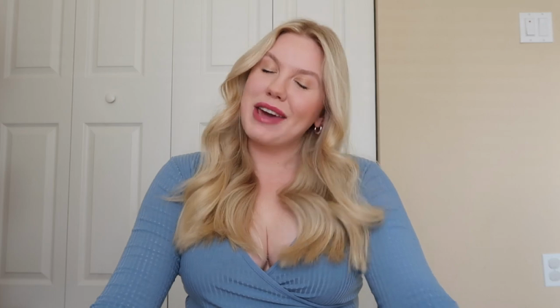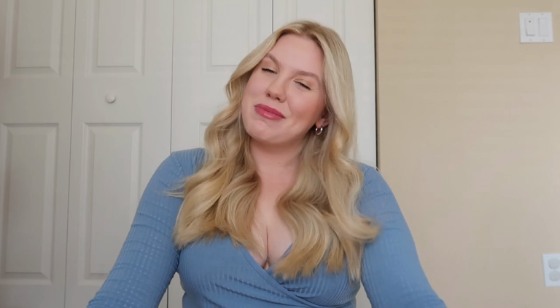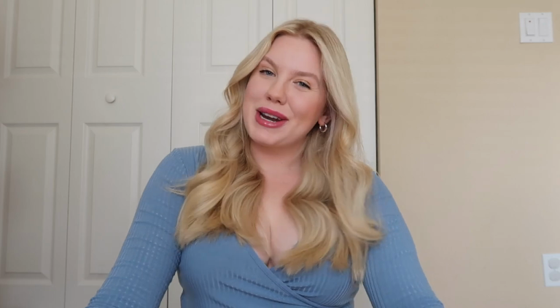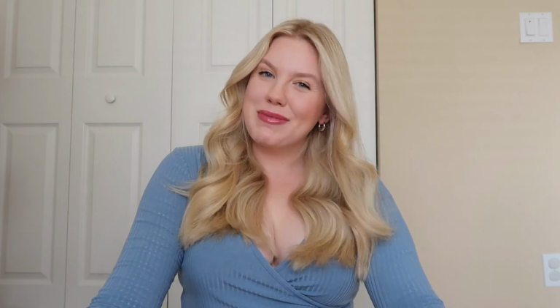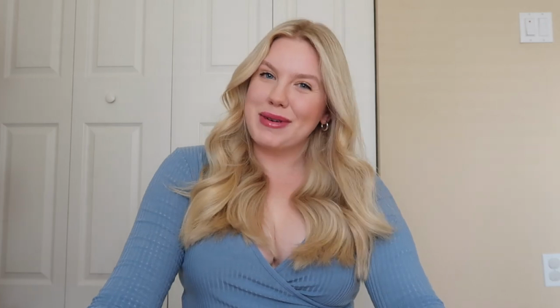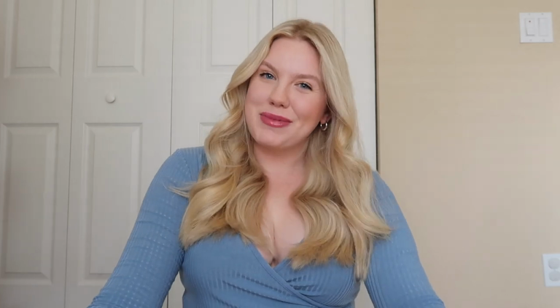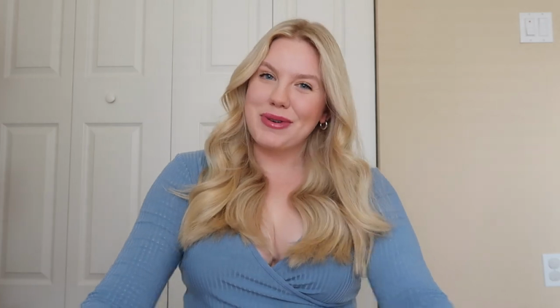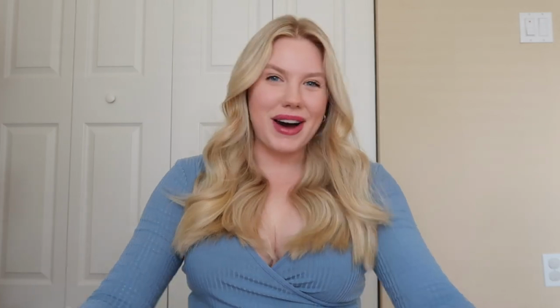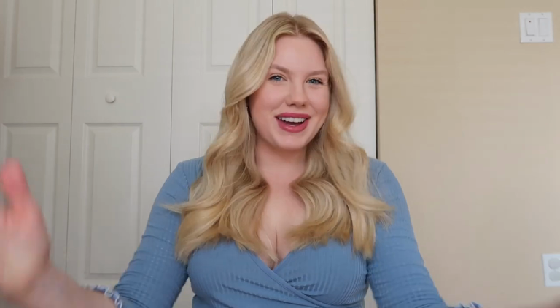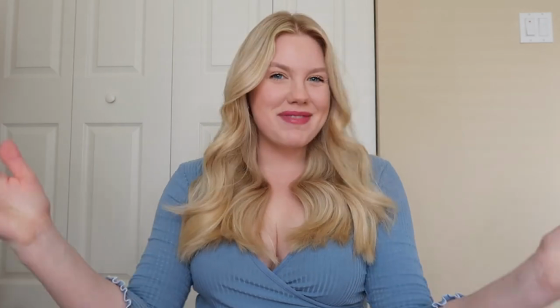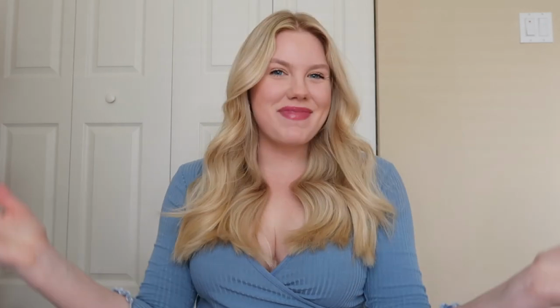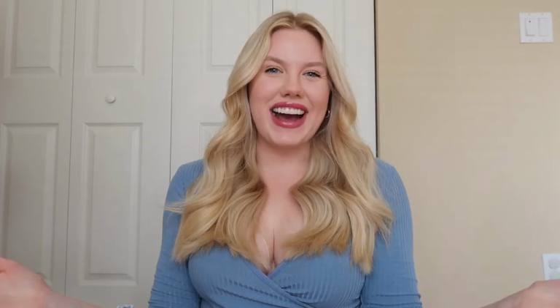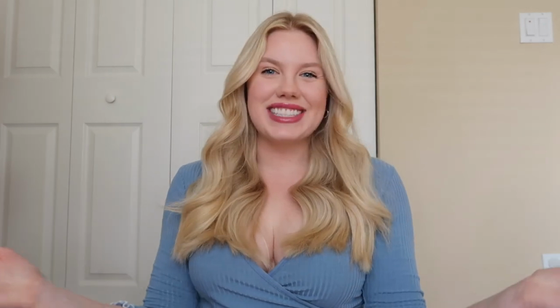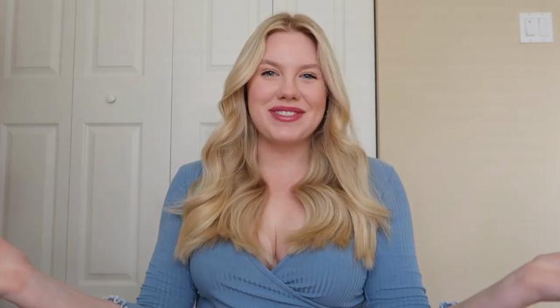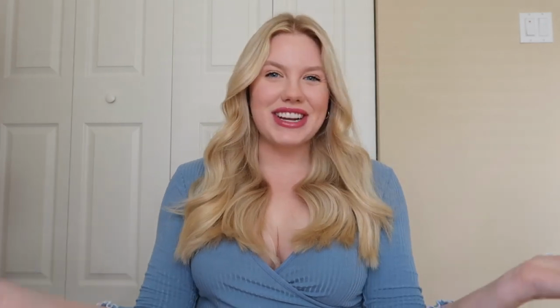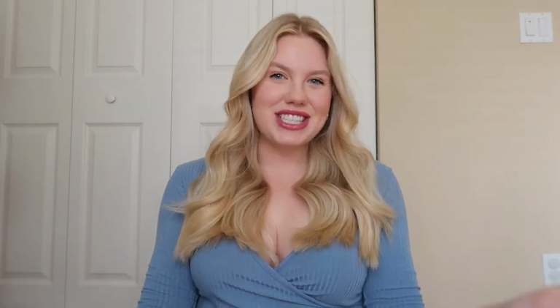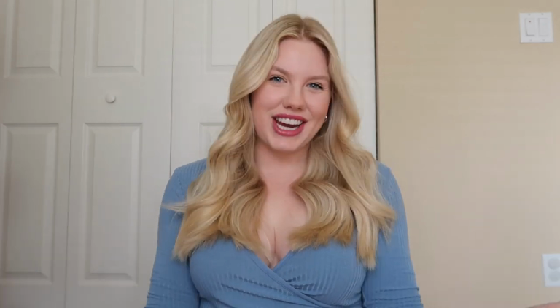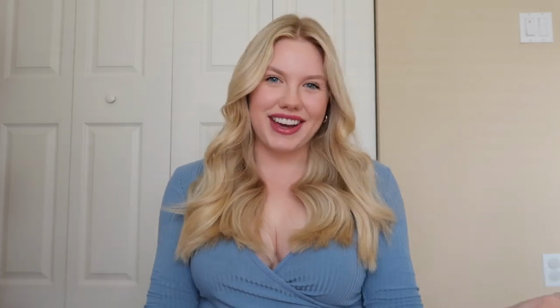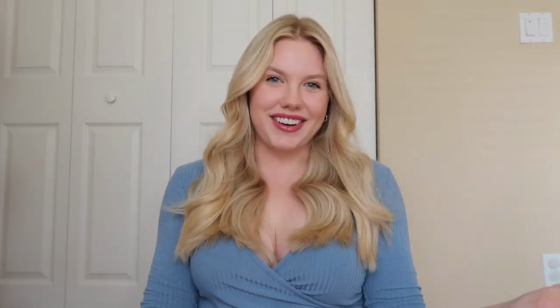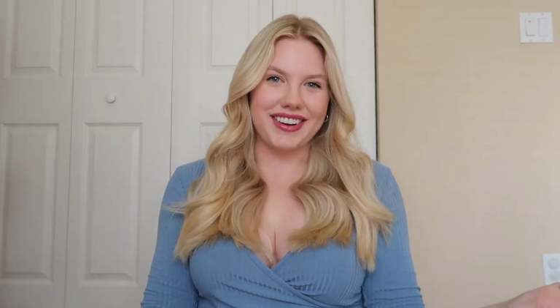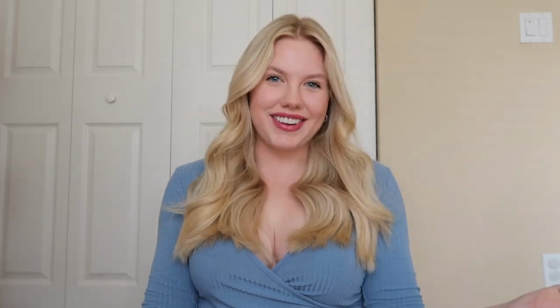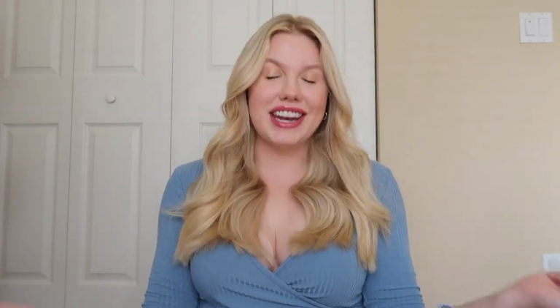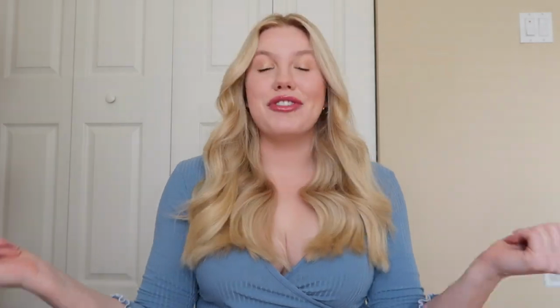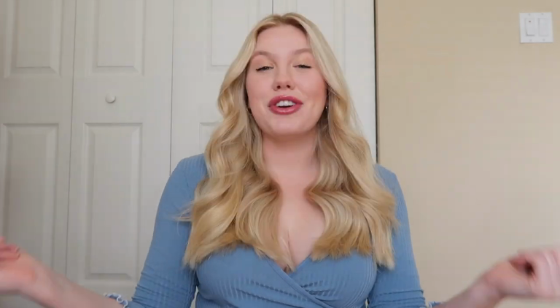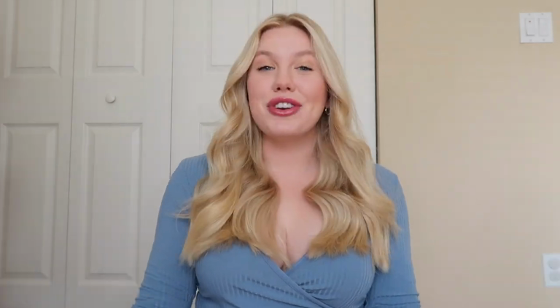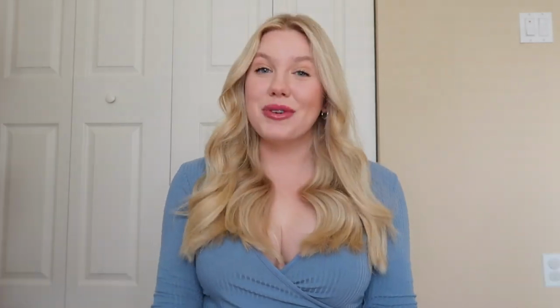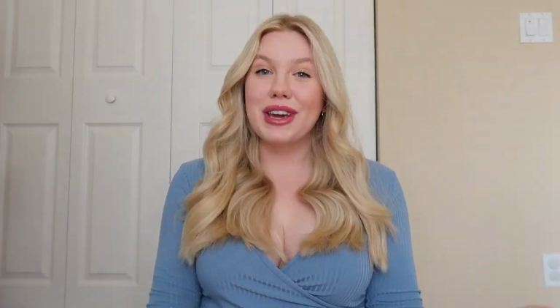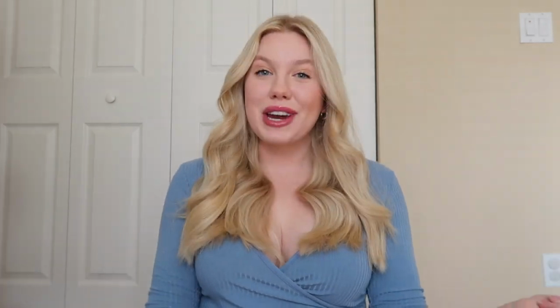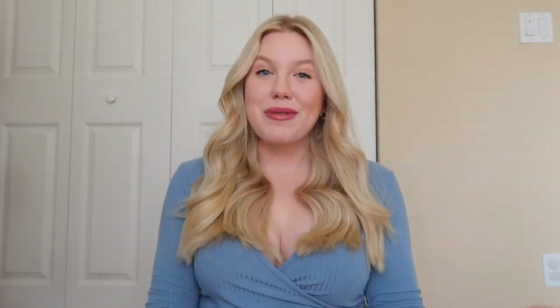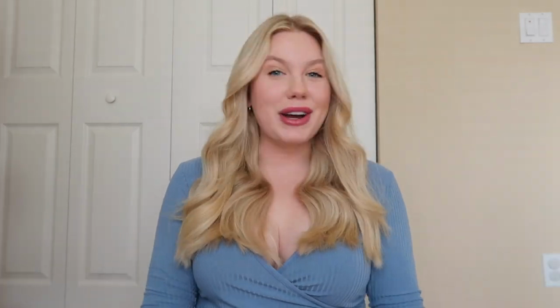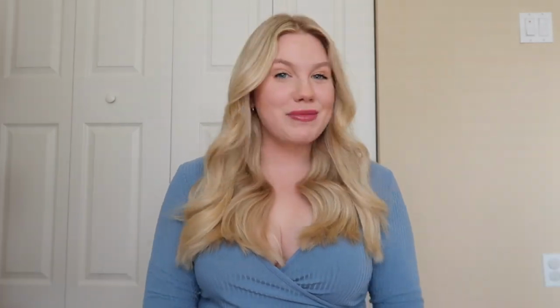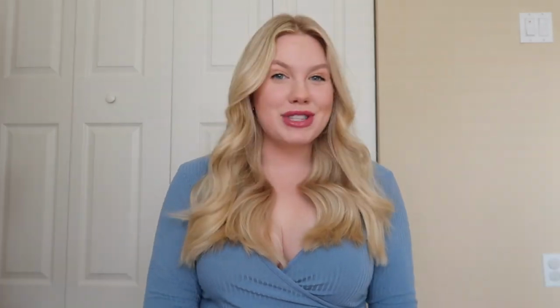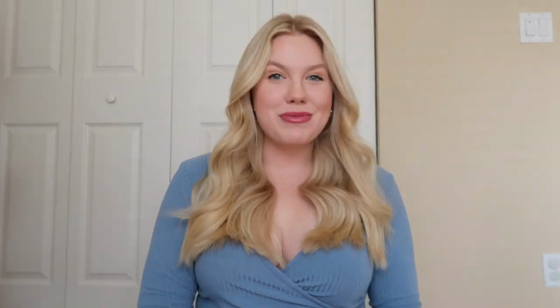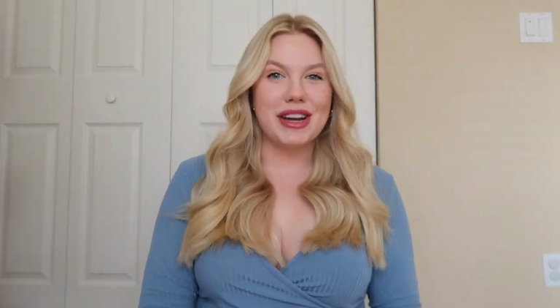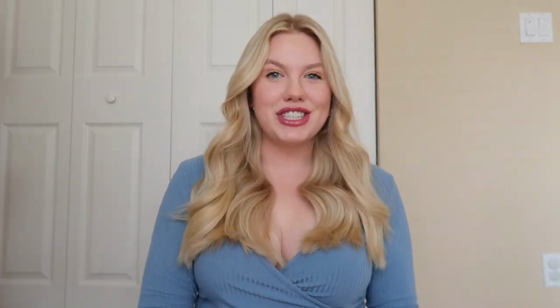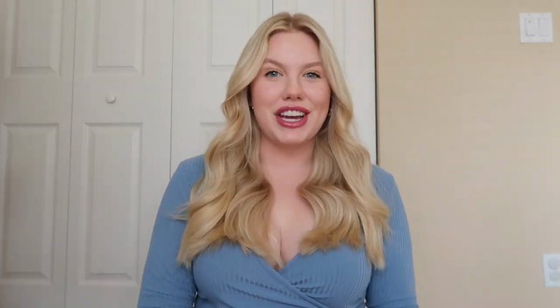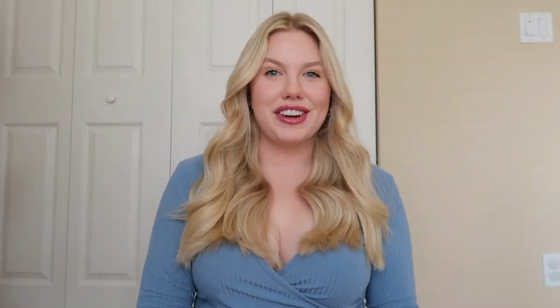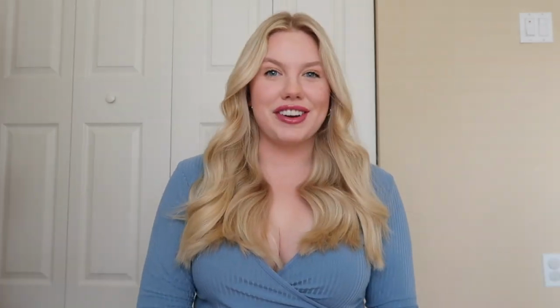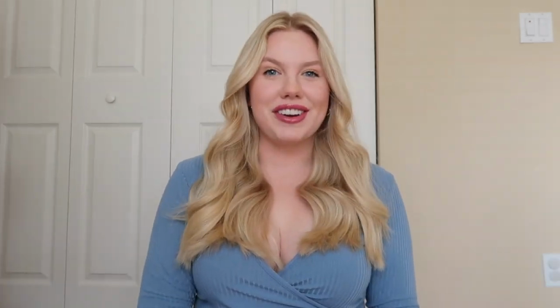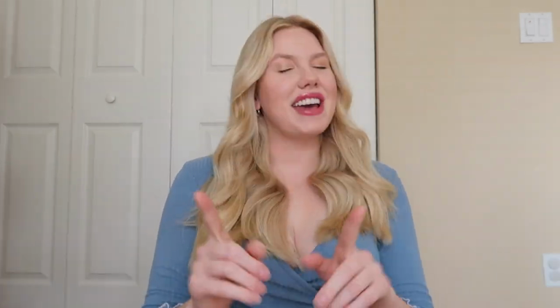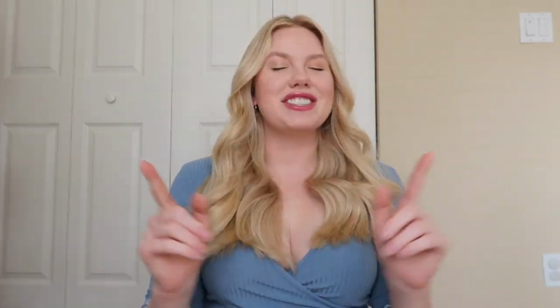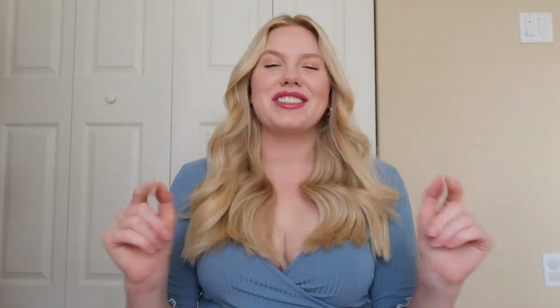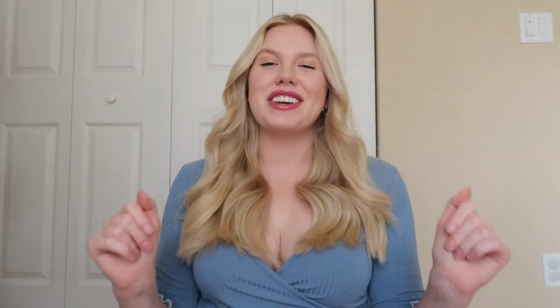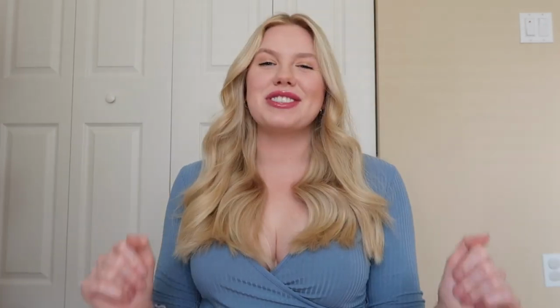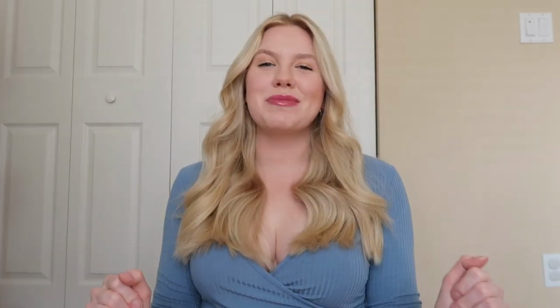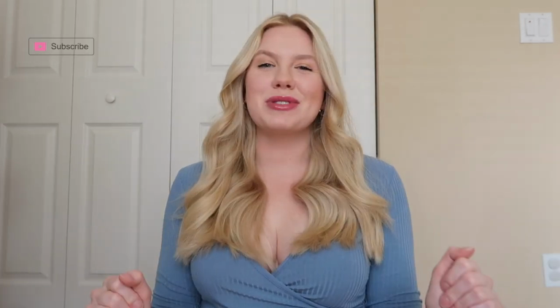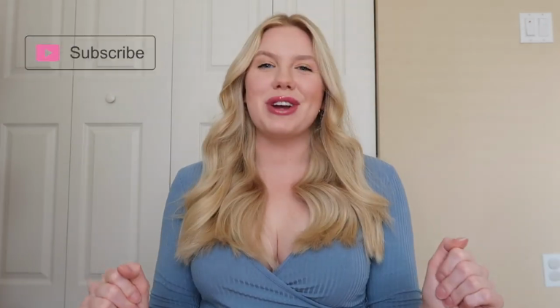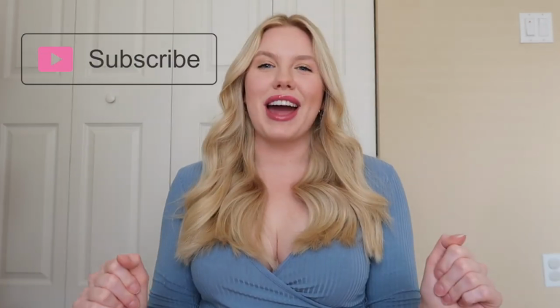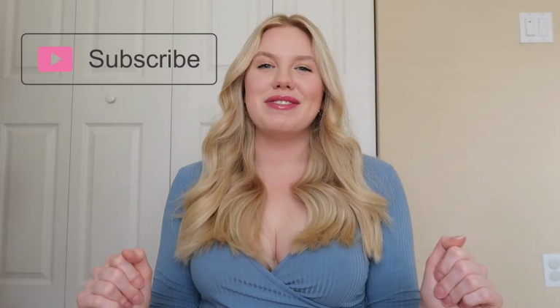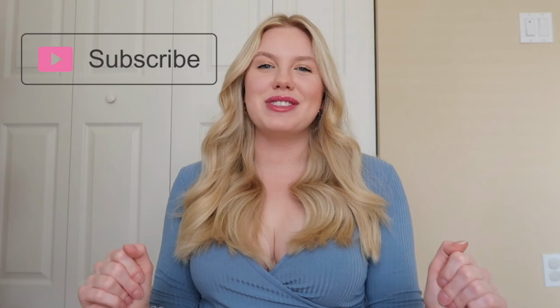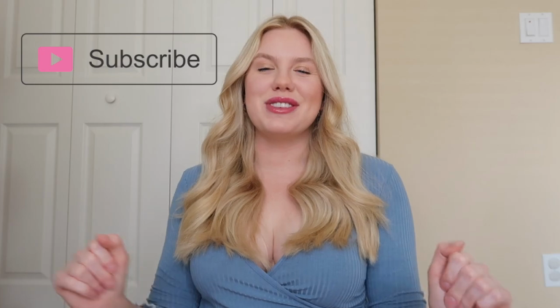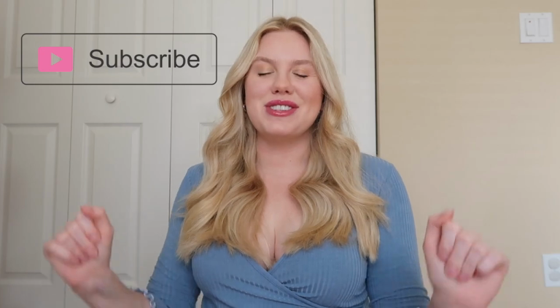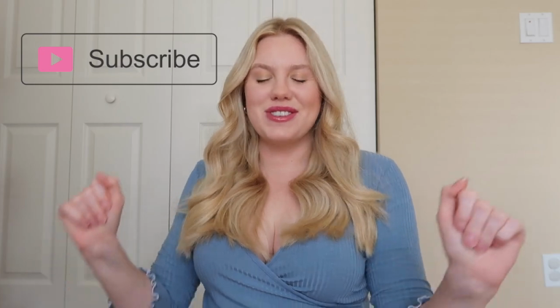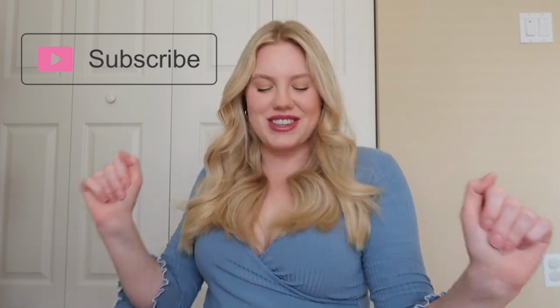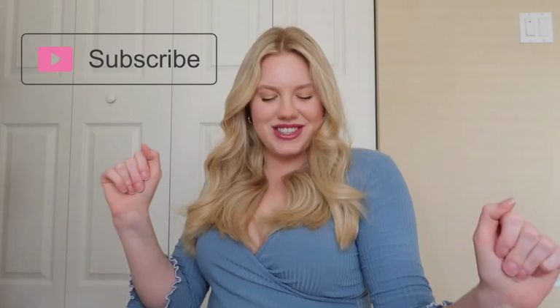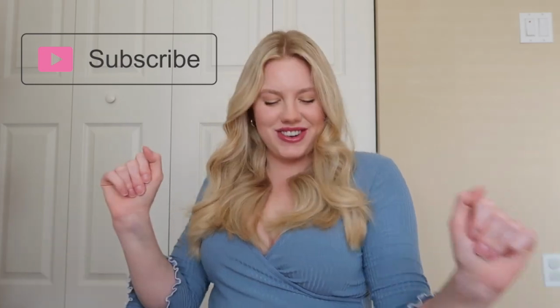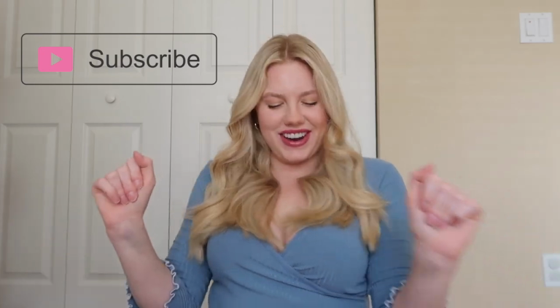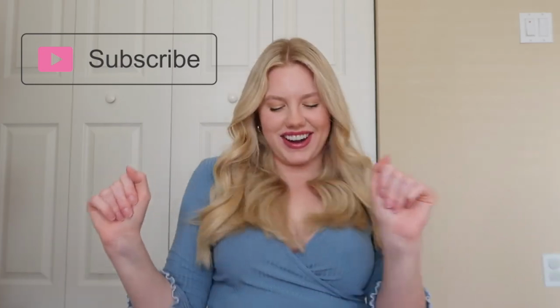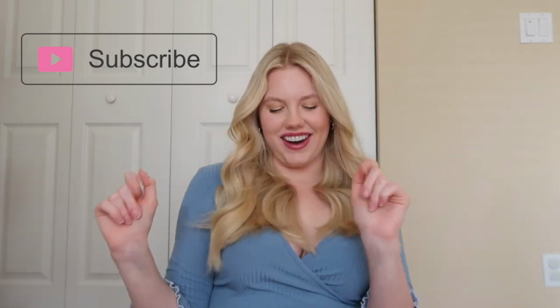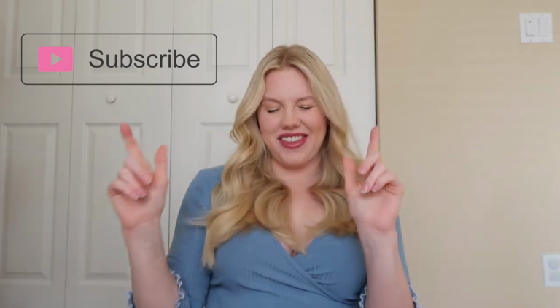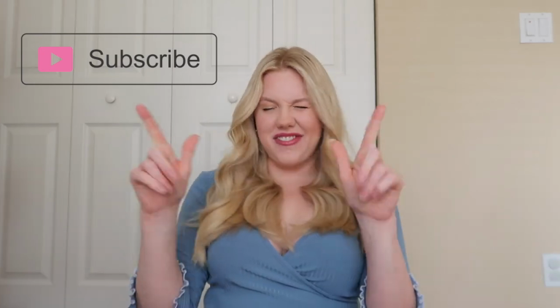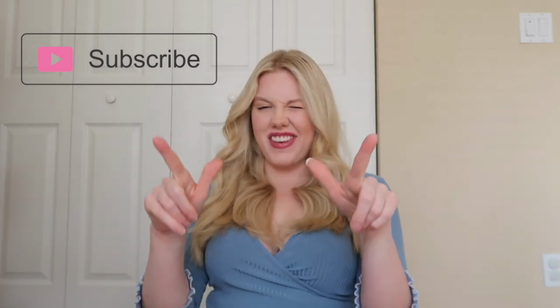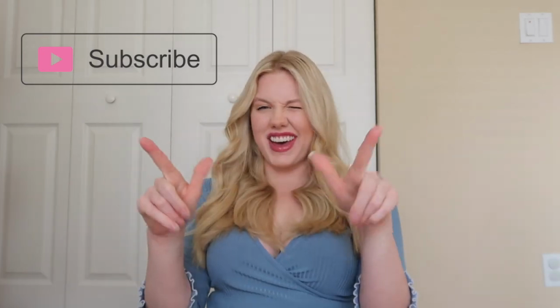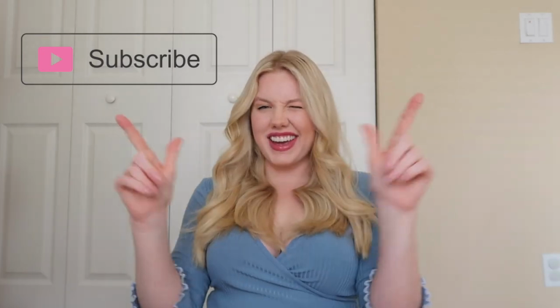Hey pretty people, welcome back to my channel. And if you're new here, welcome to my channel. Make sure that you're subscribed so that you can join all the fun.